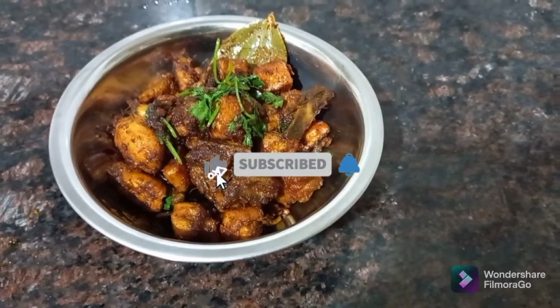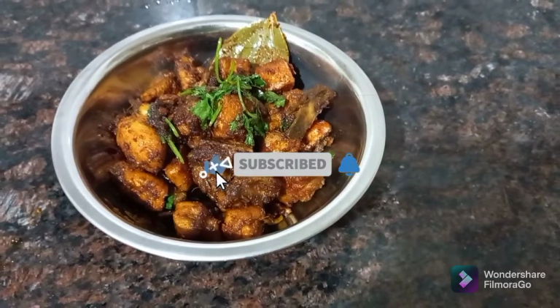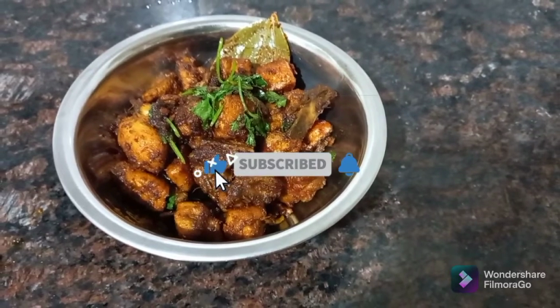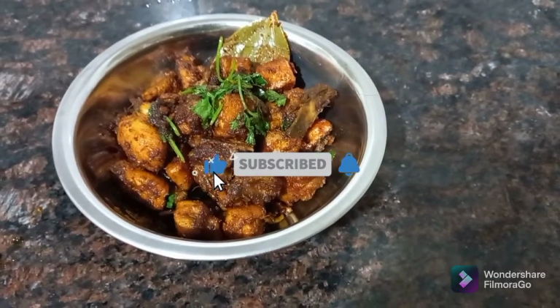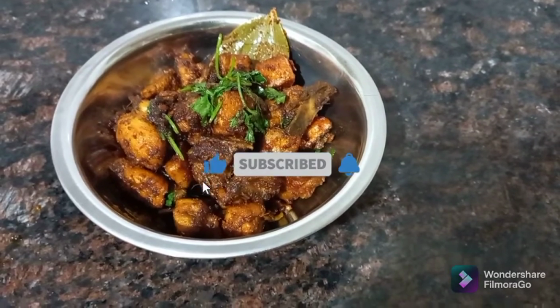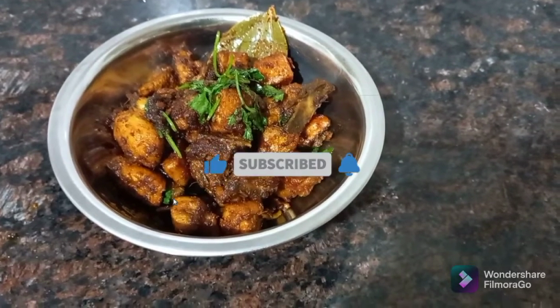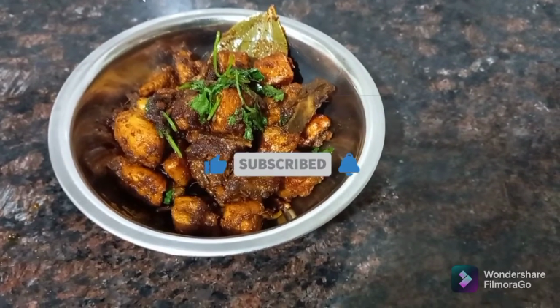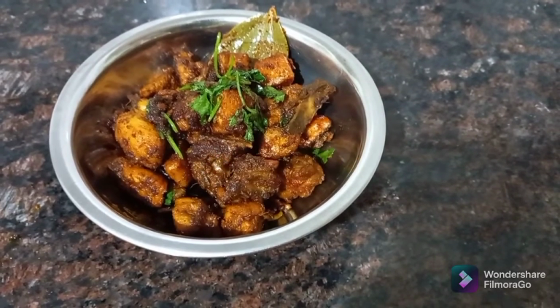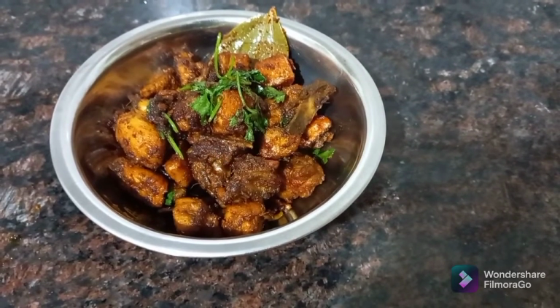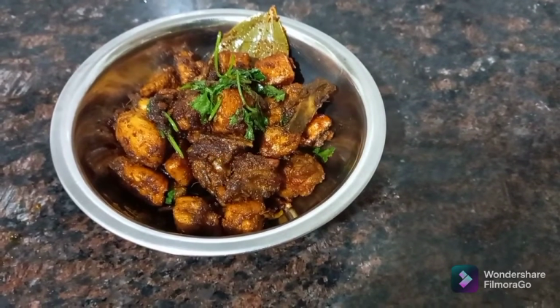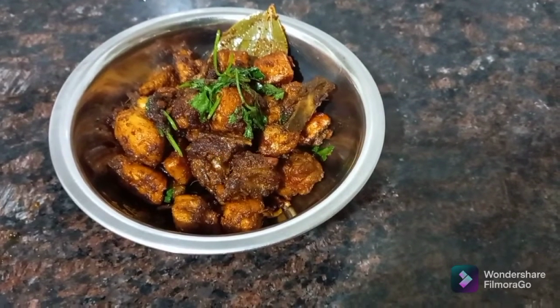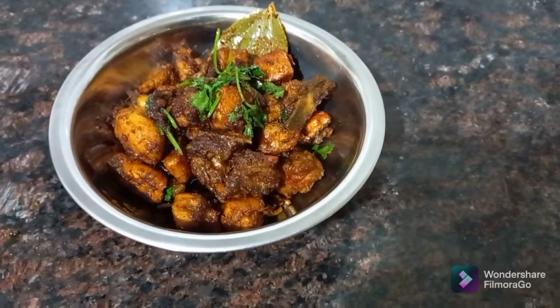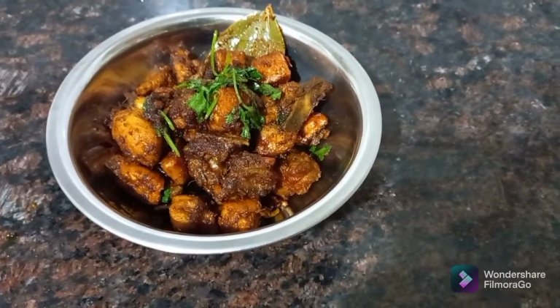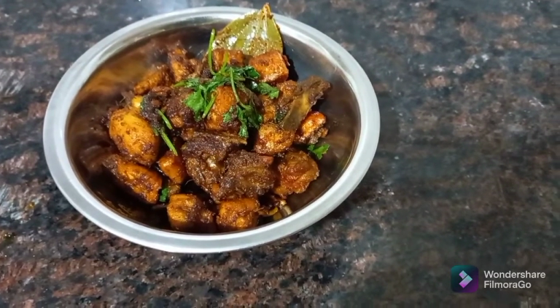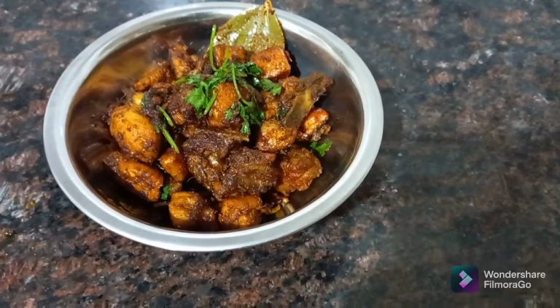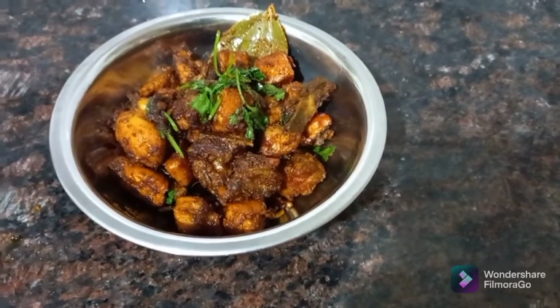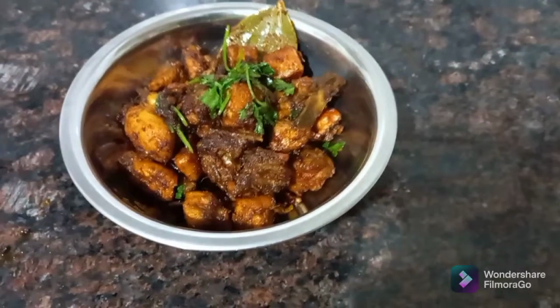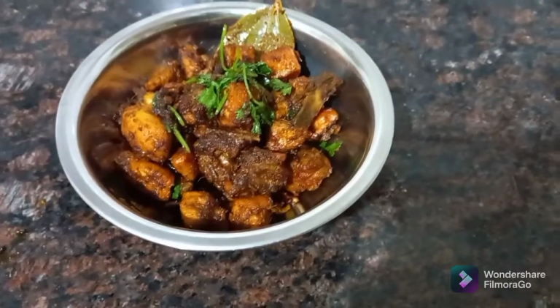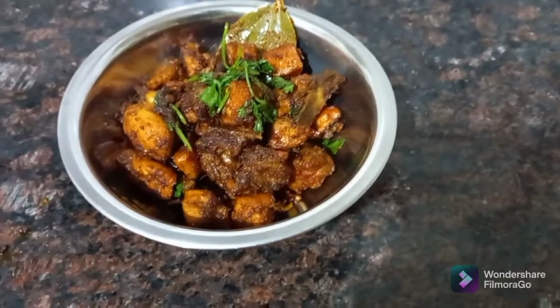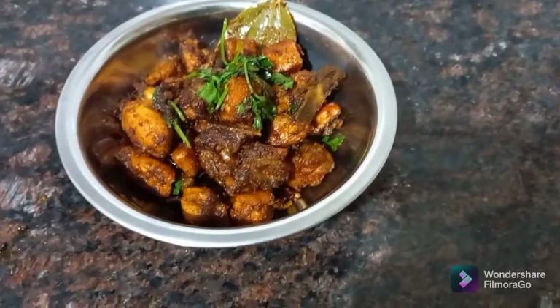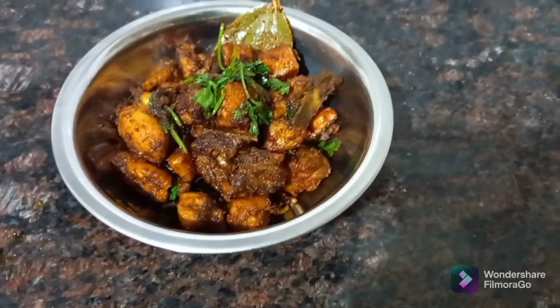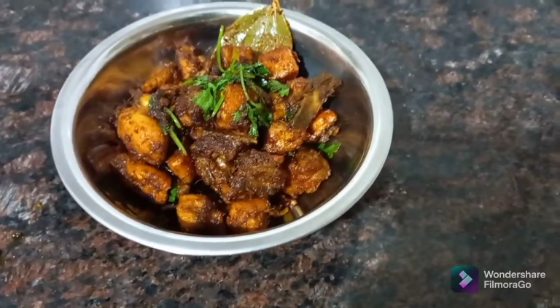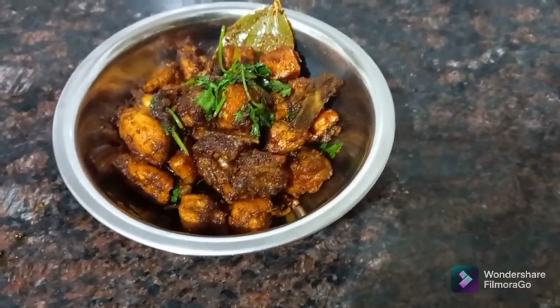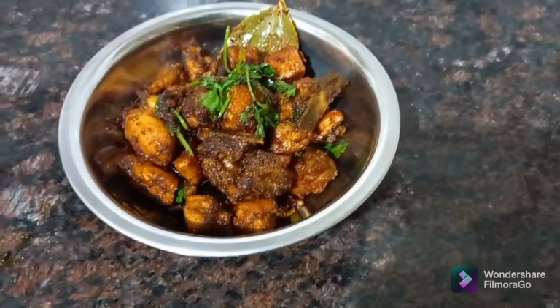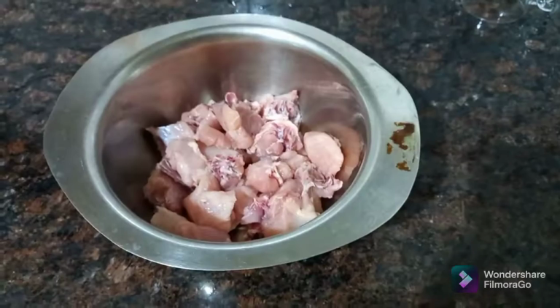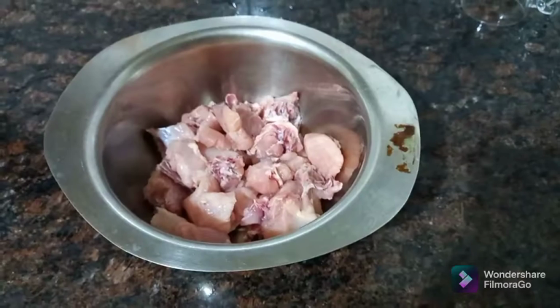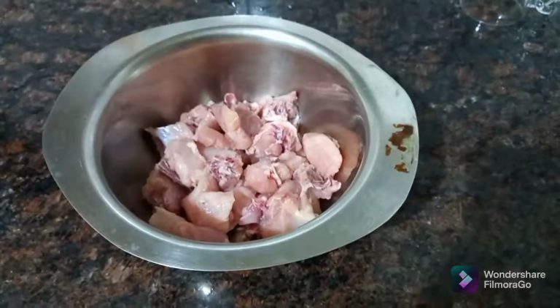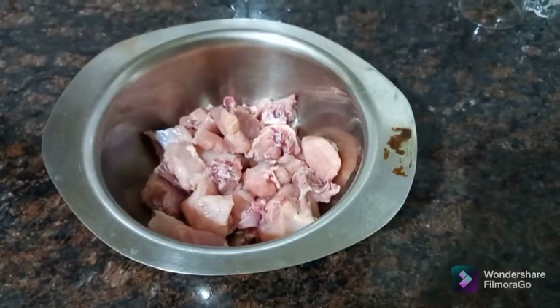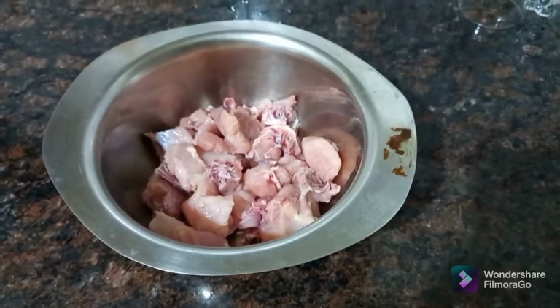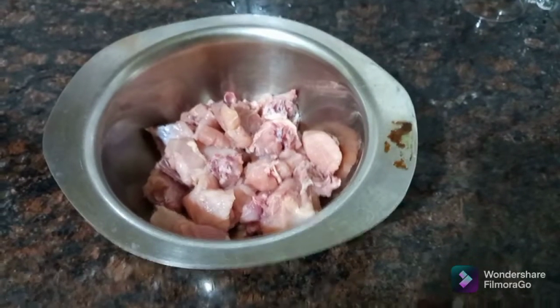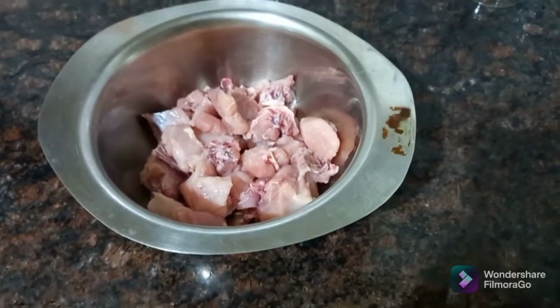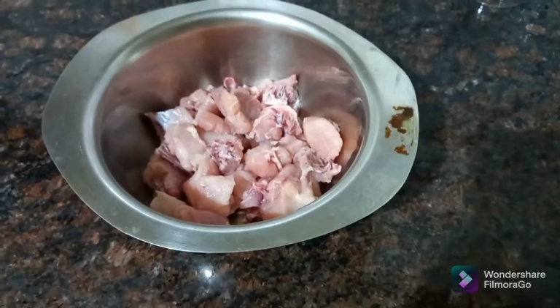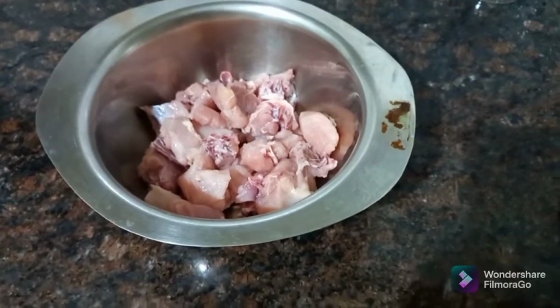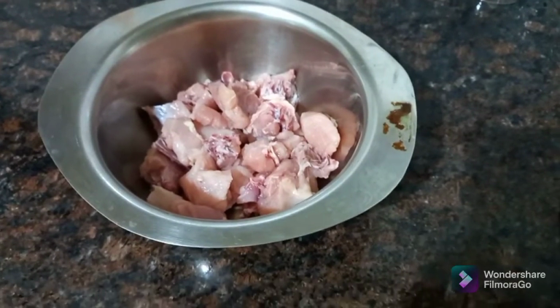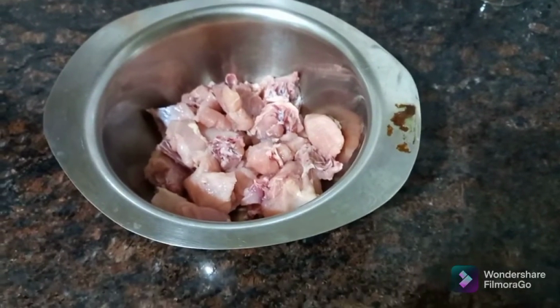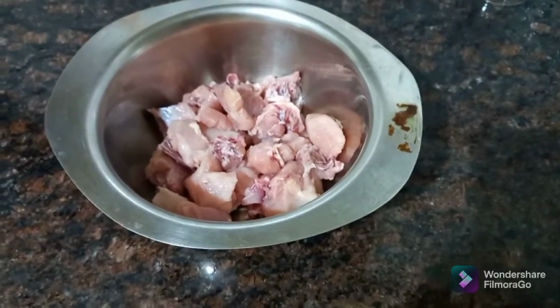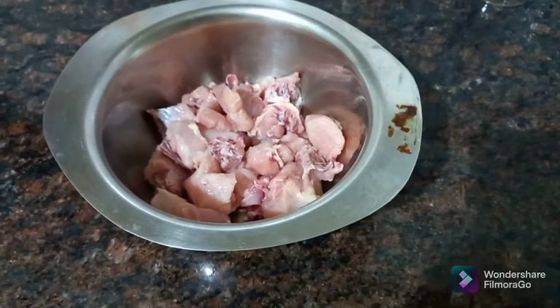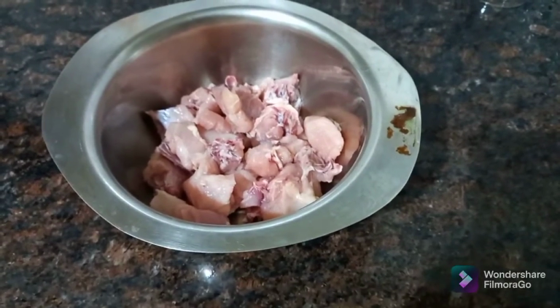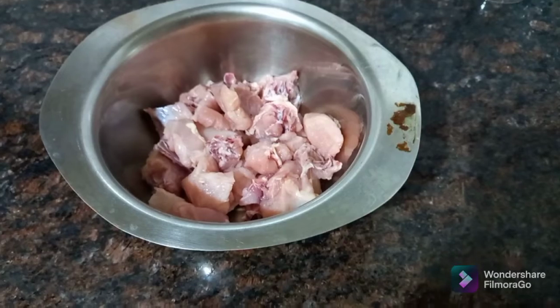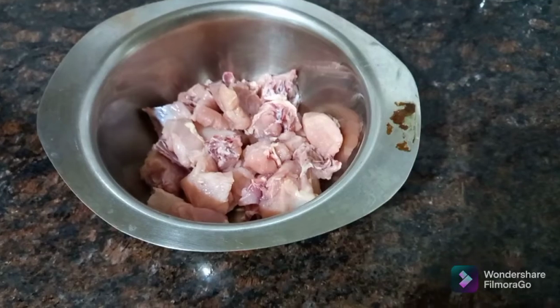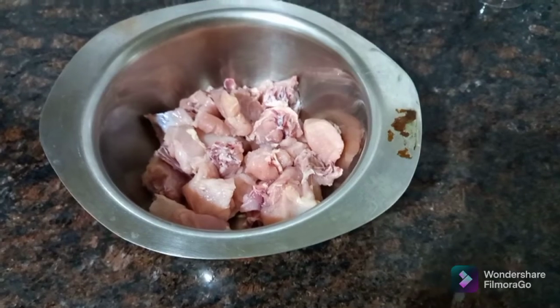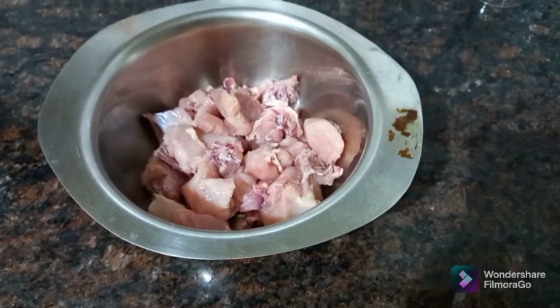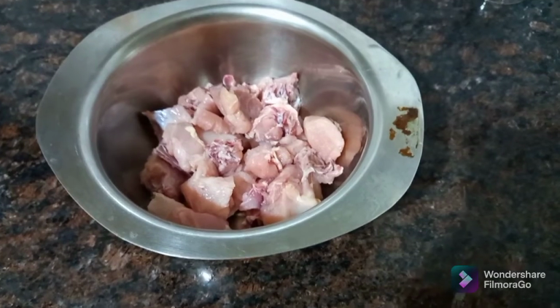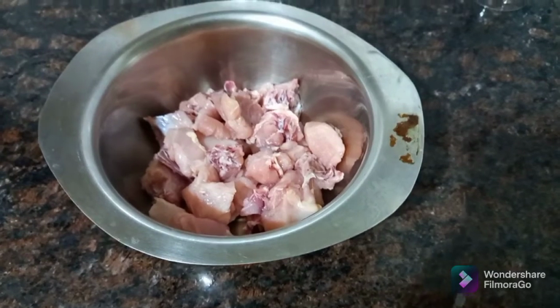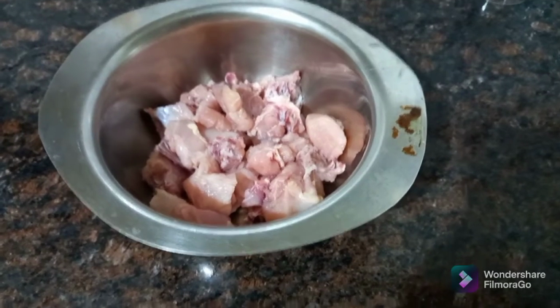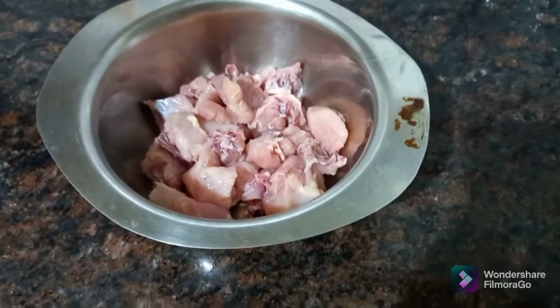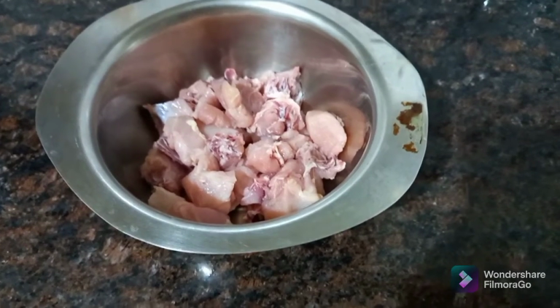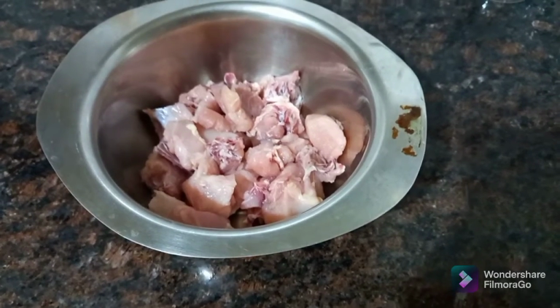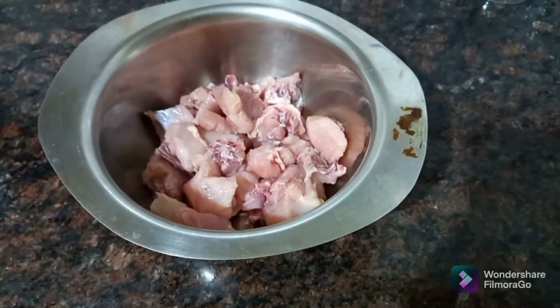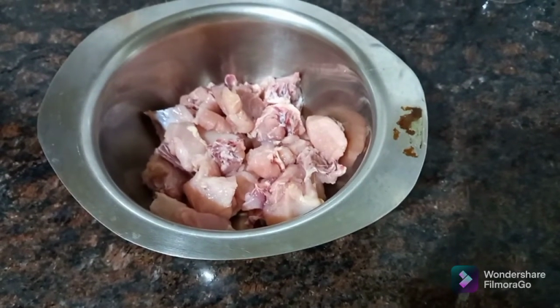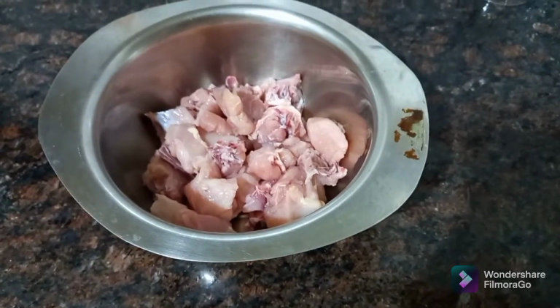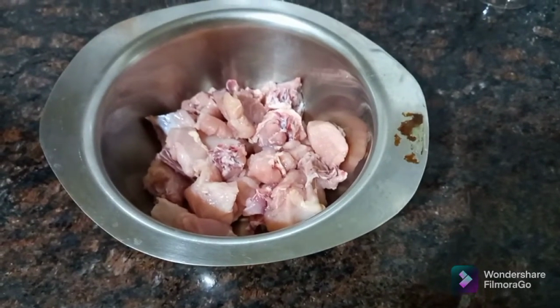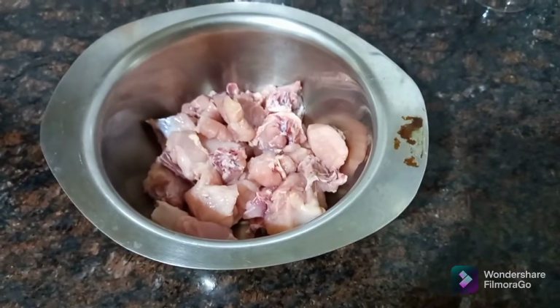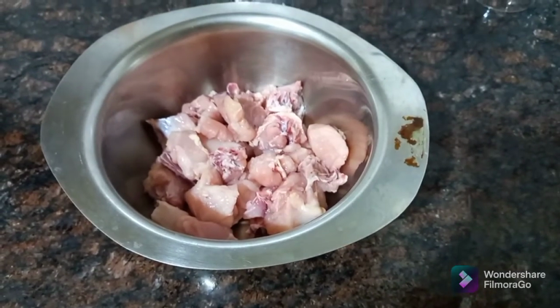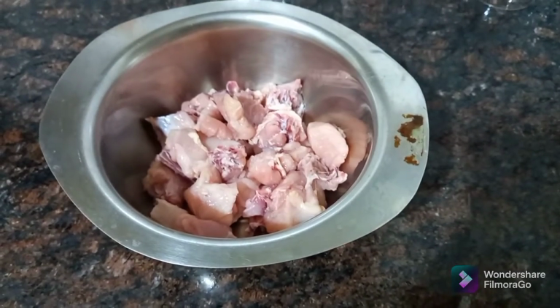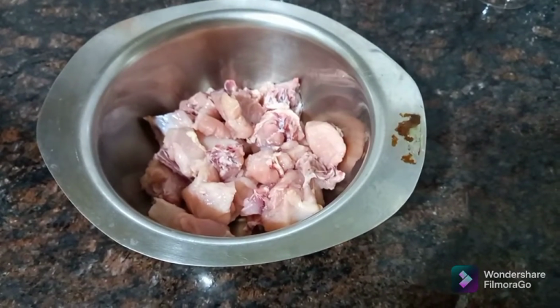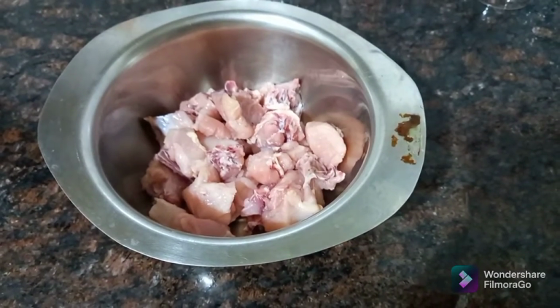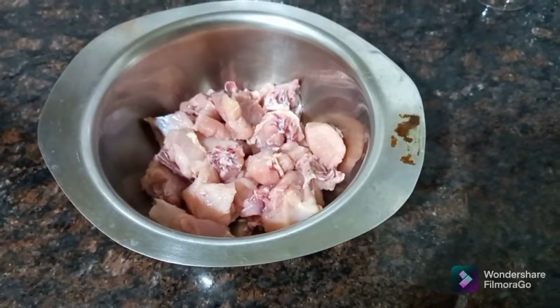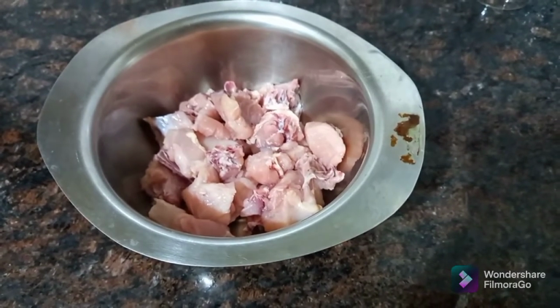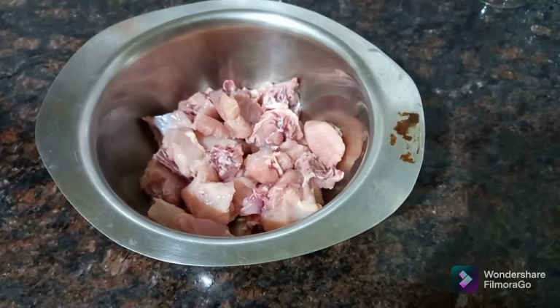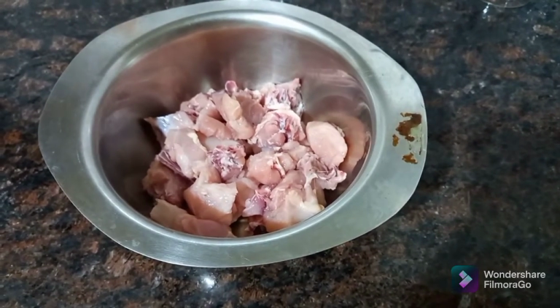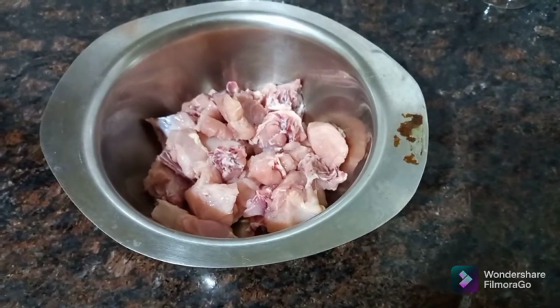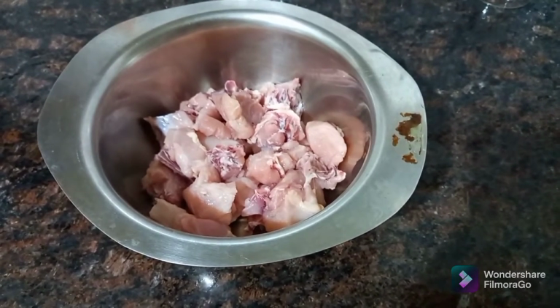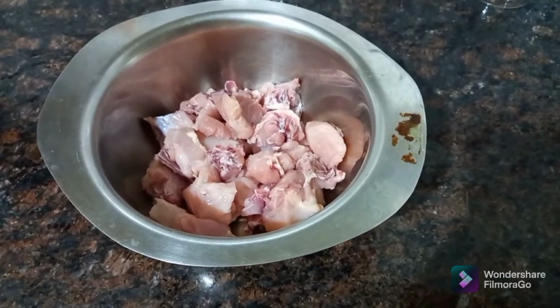The chicken is ready. First, put the chicken in the pan.